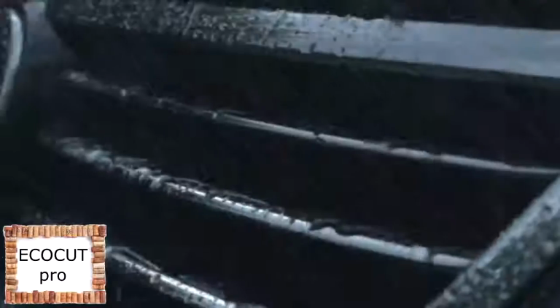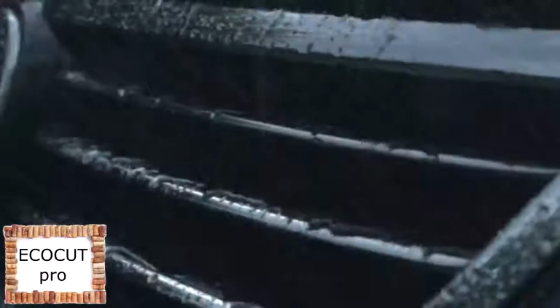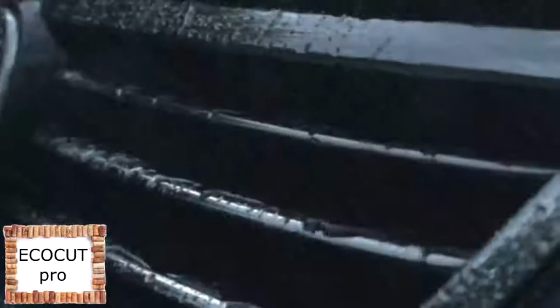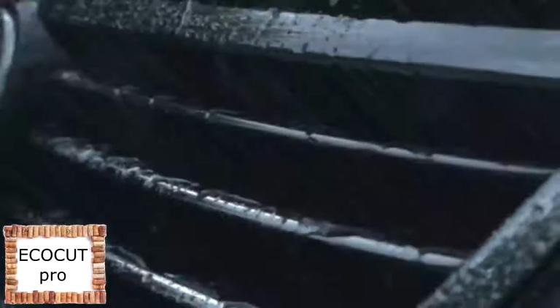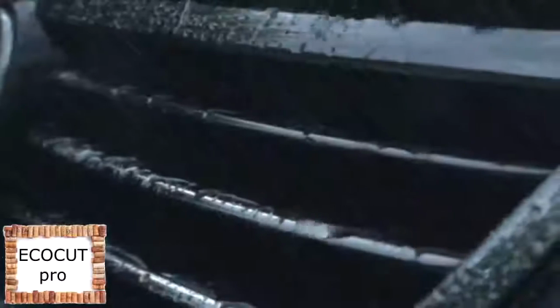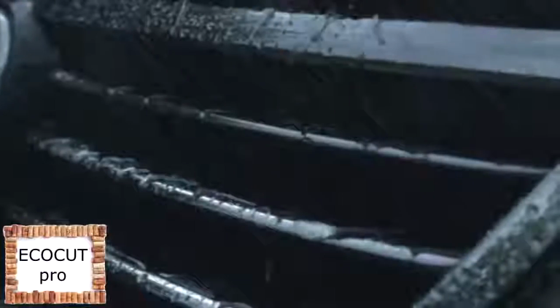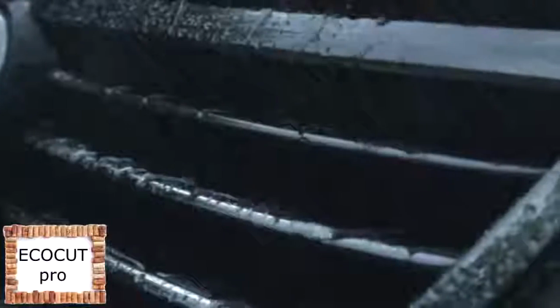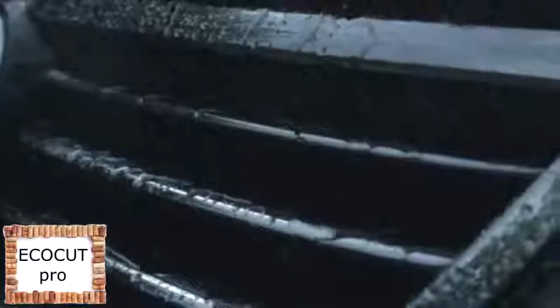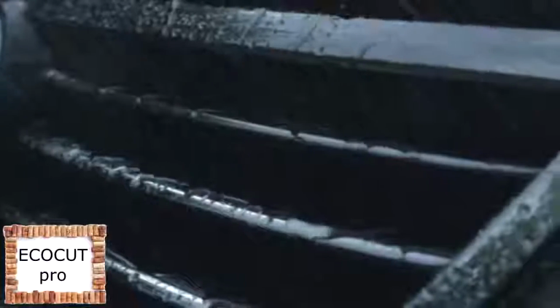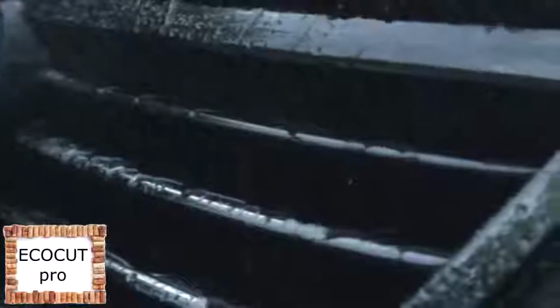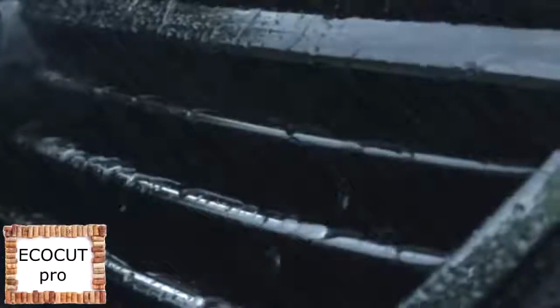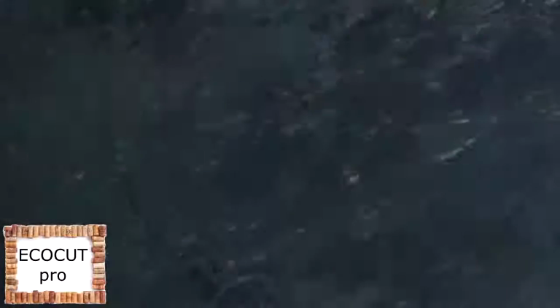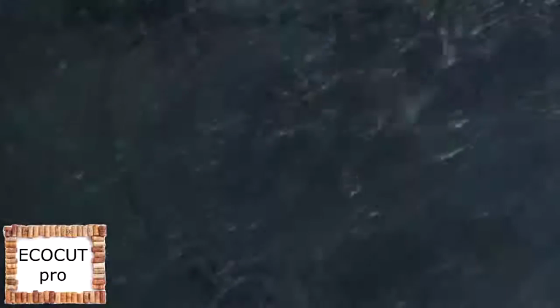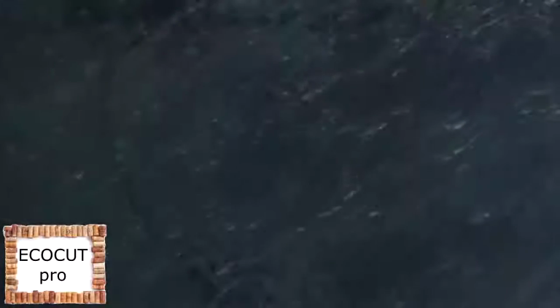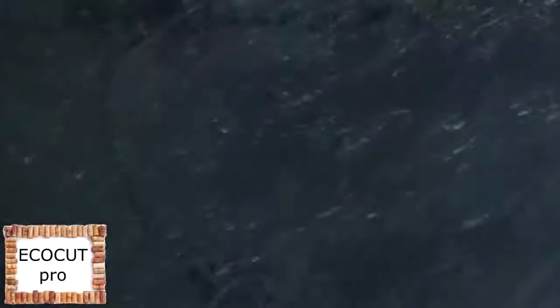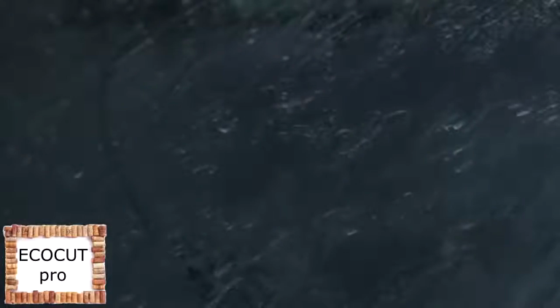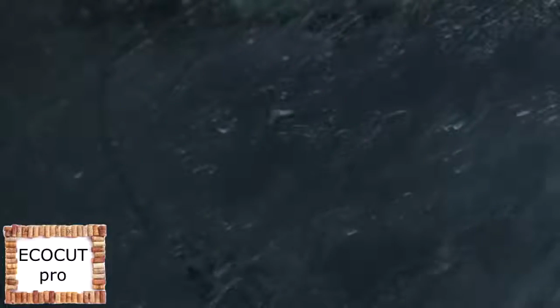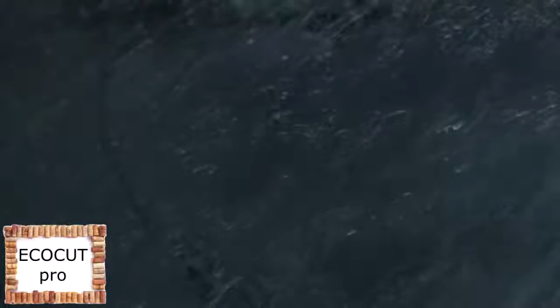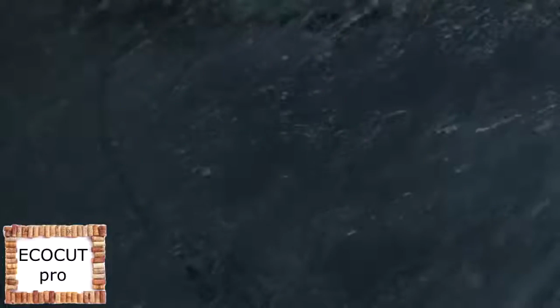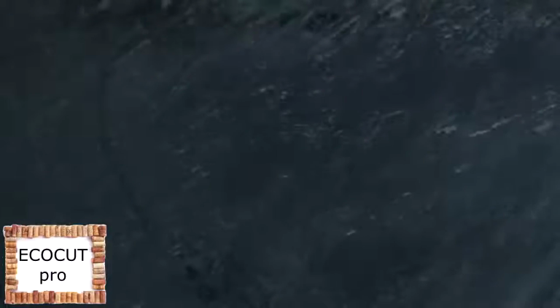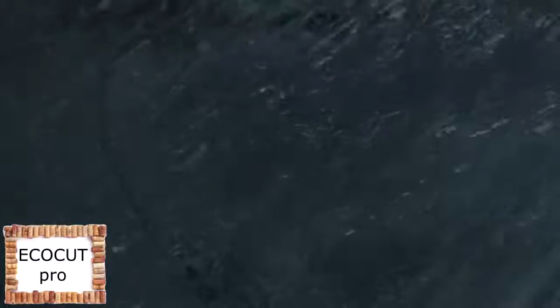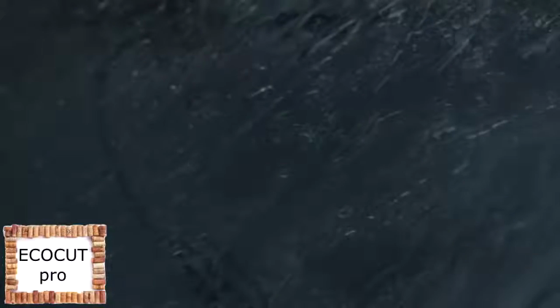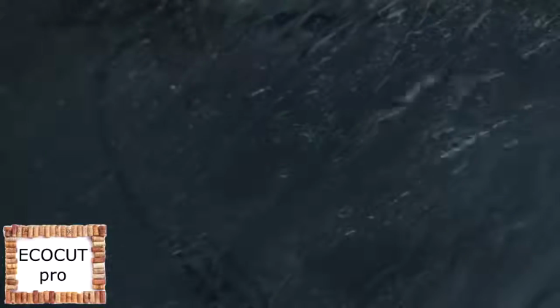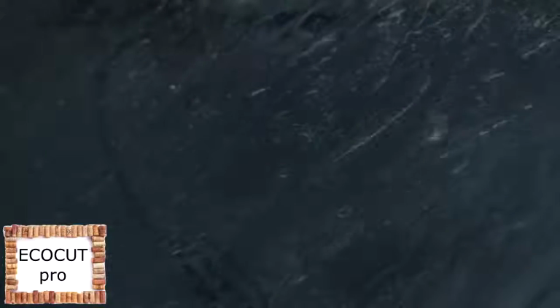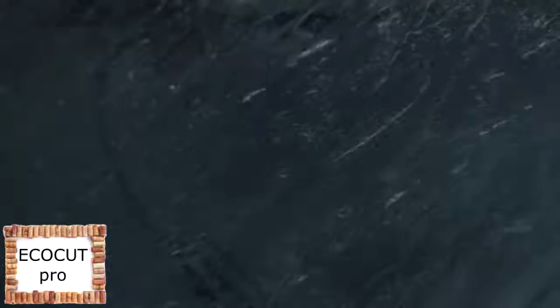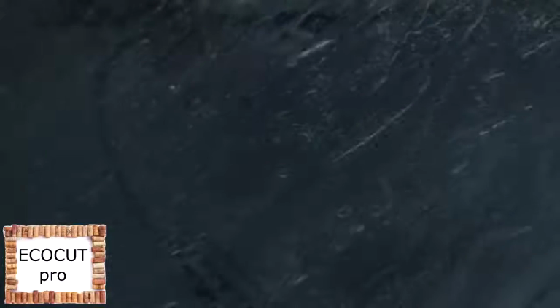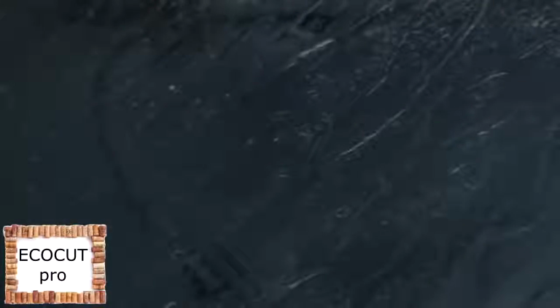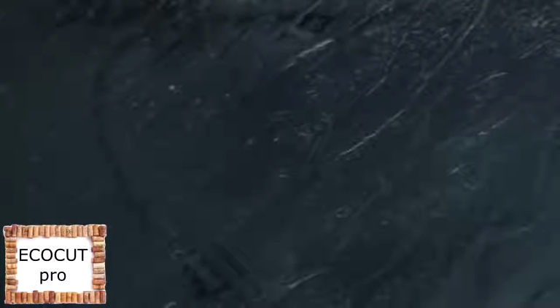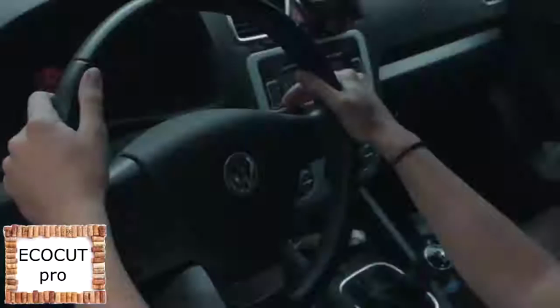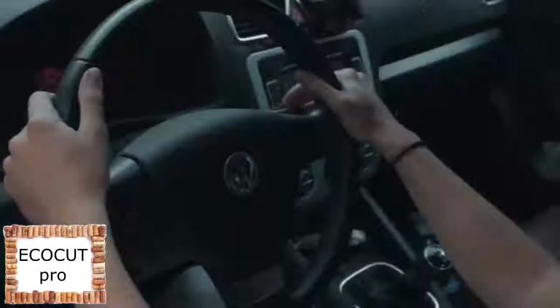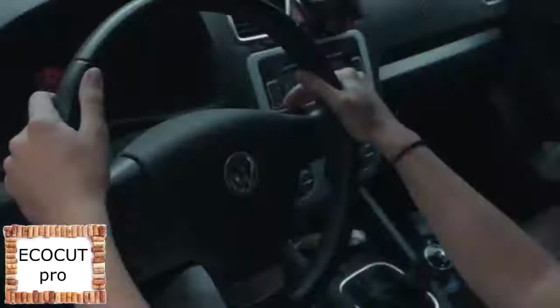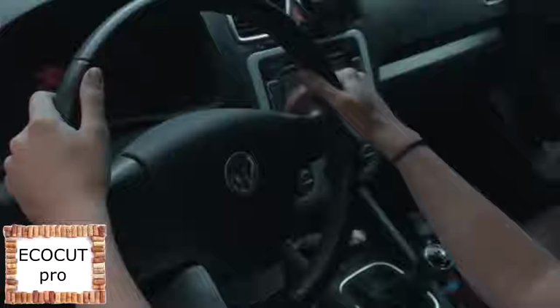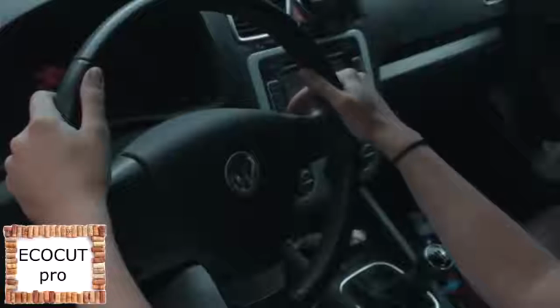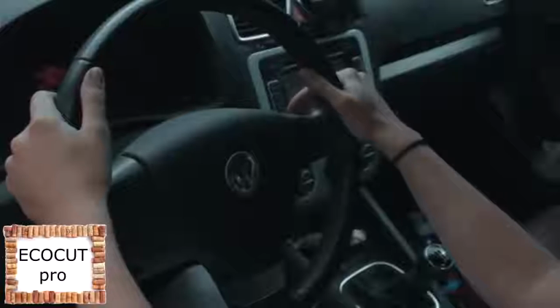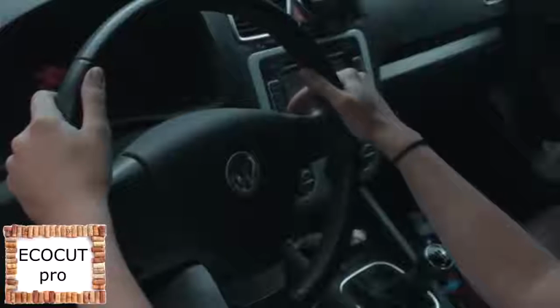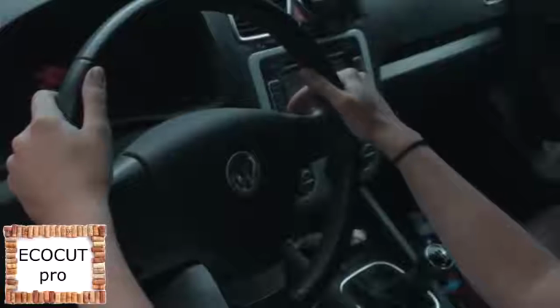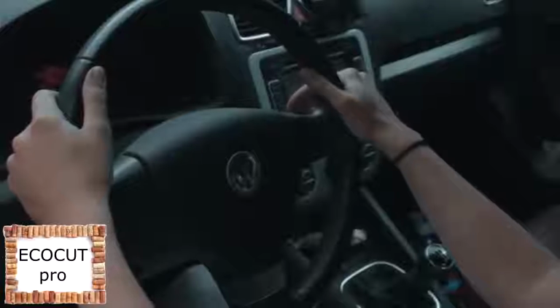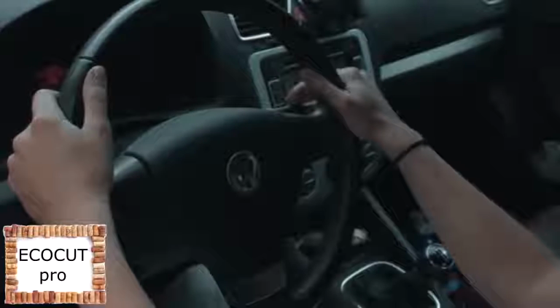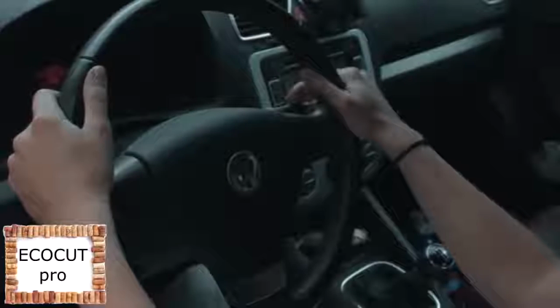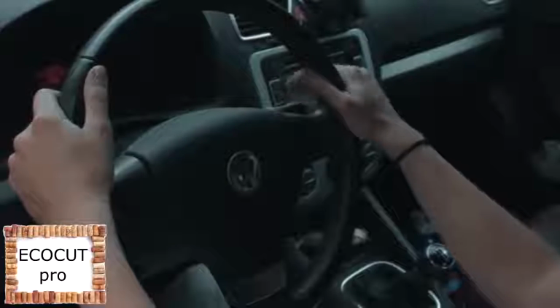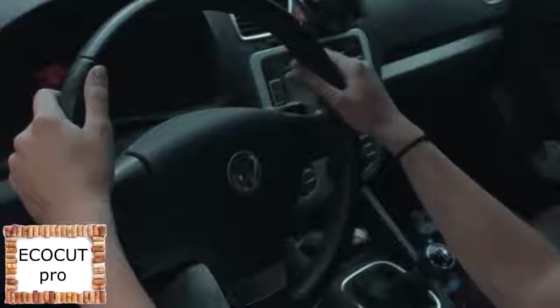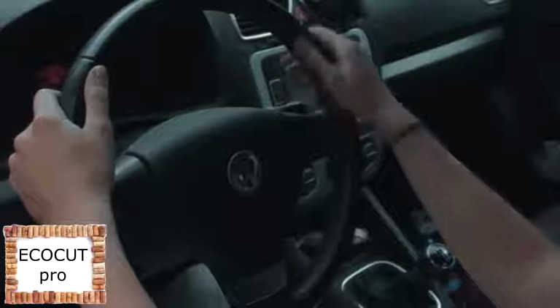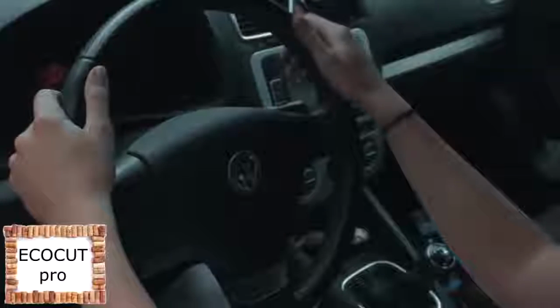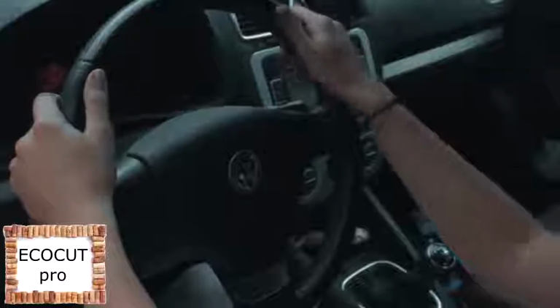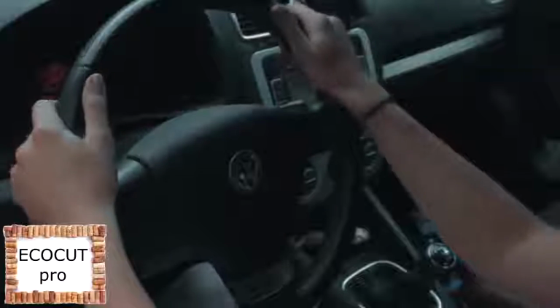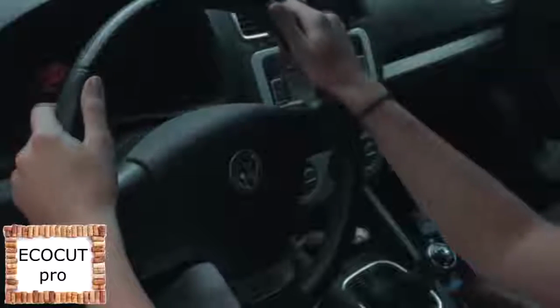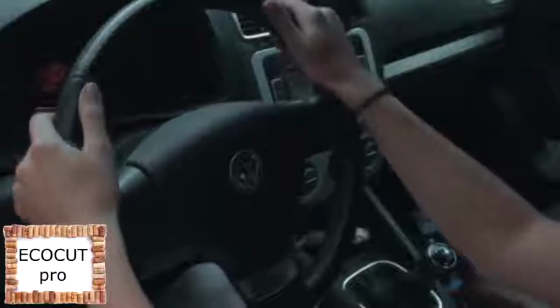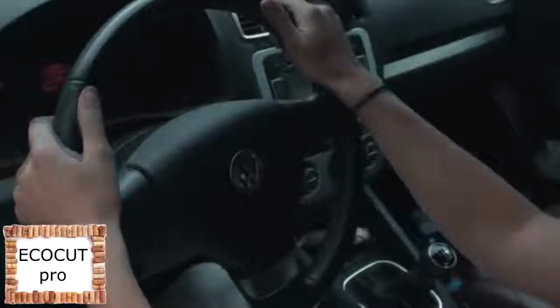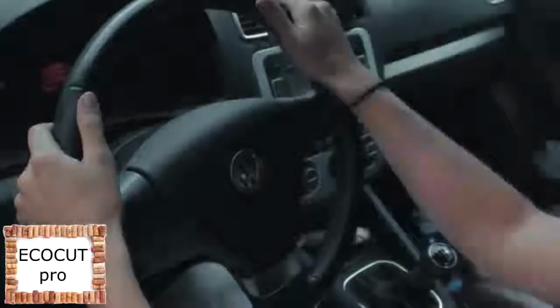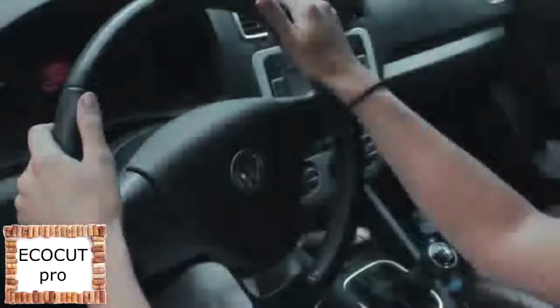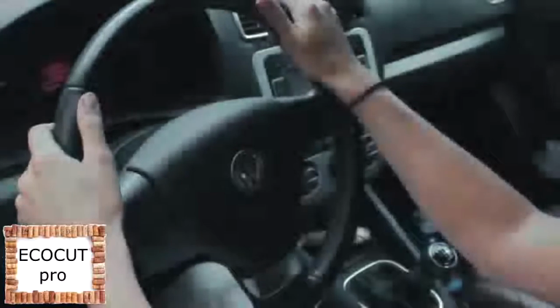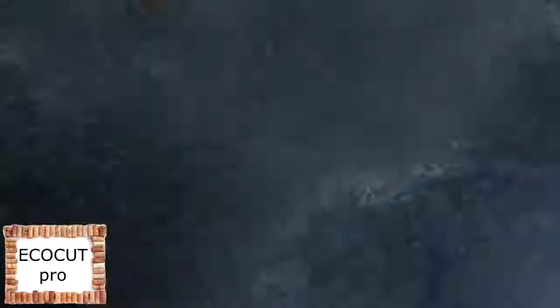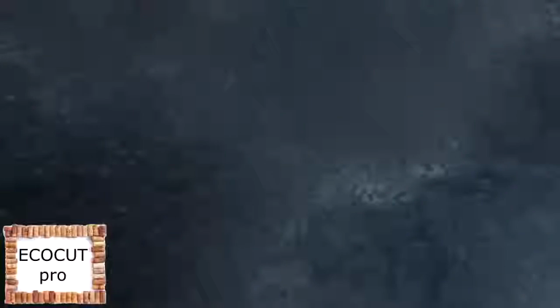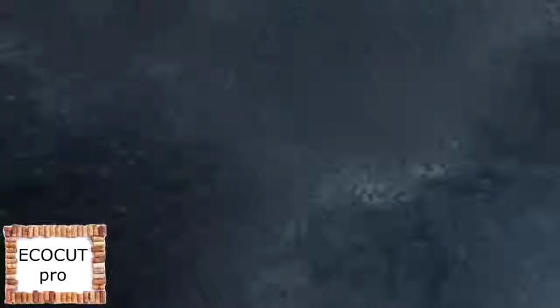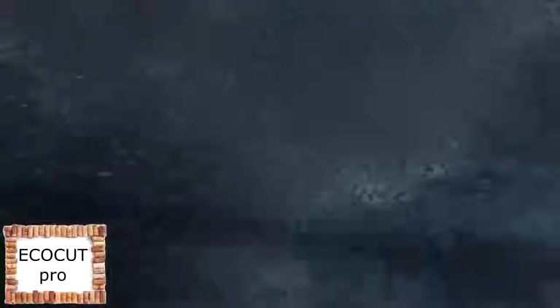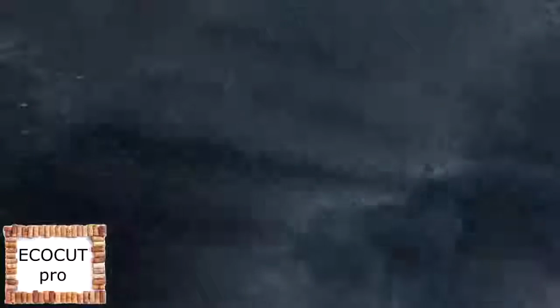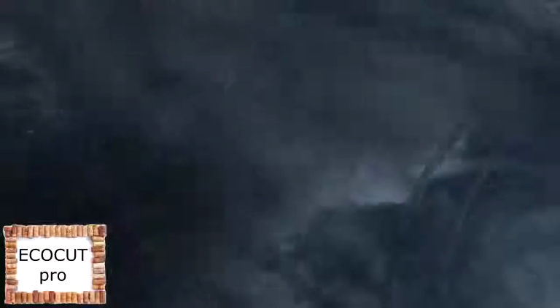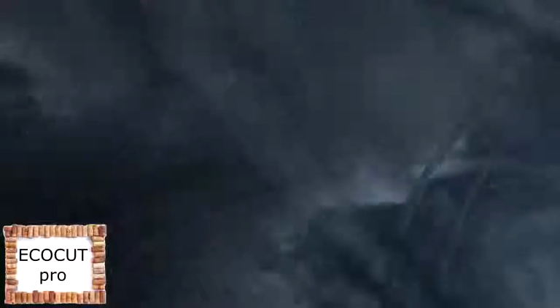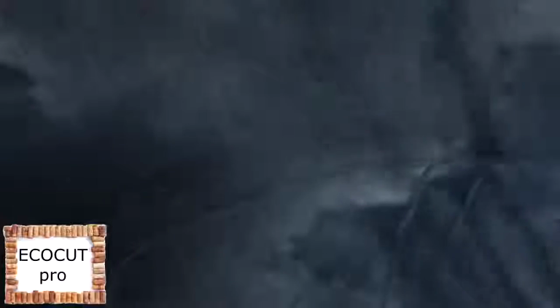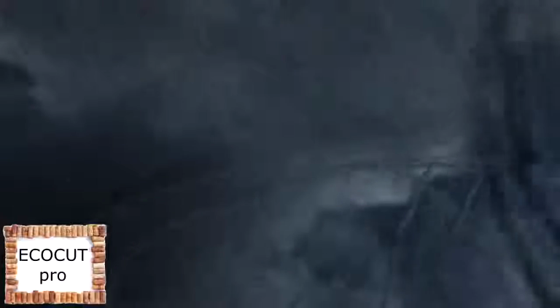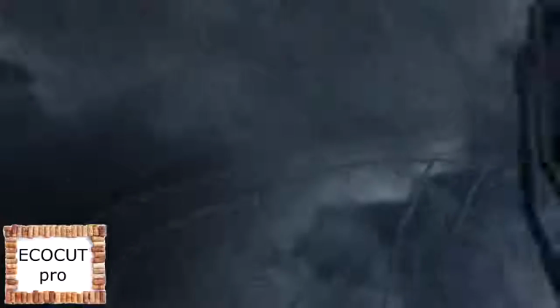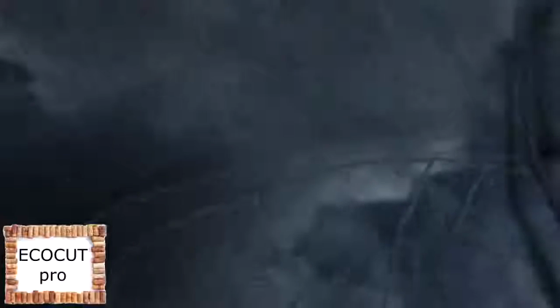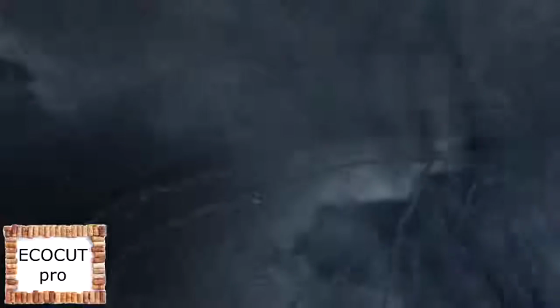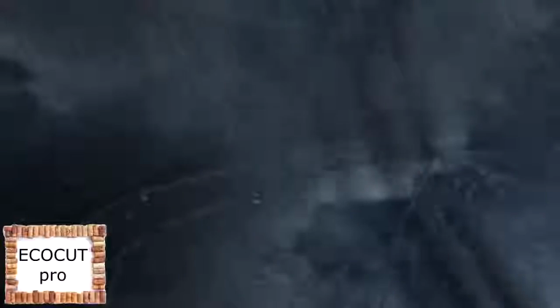Sun, cold, and dirt cause windscreen wipers to age, resulting in poor visibility.